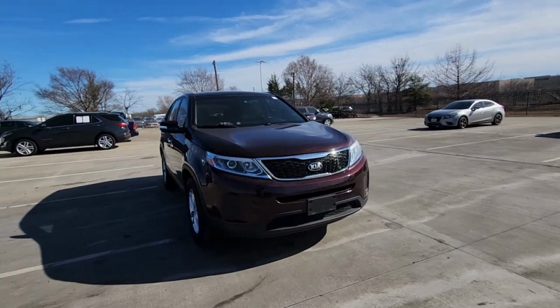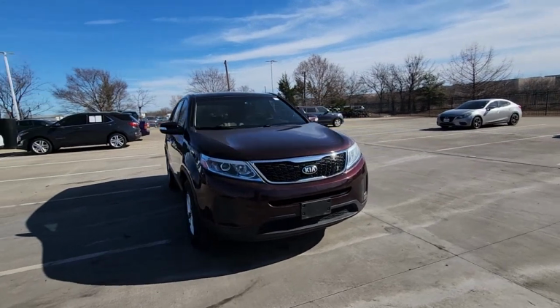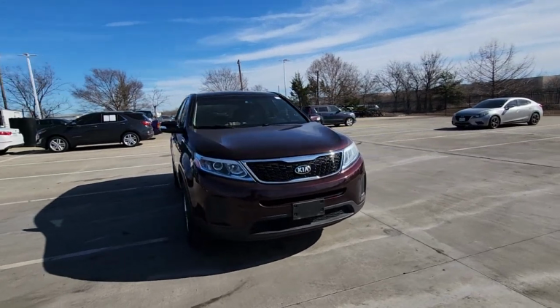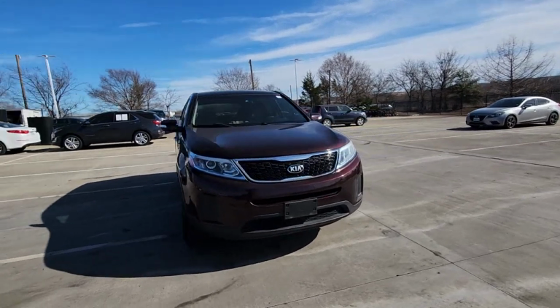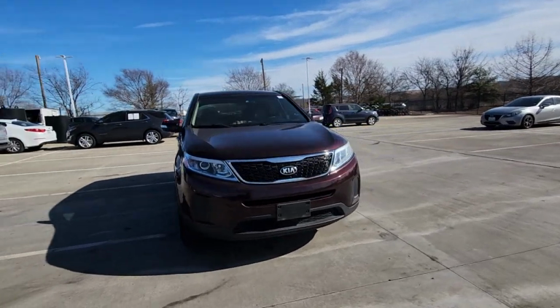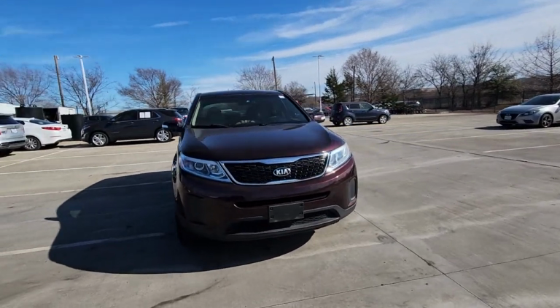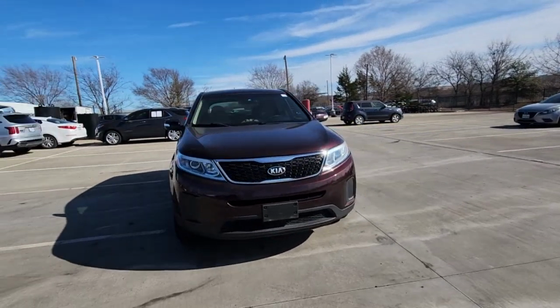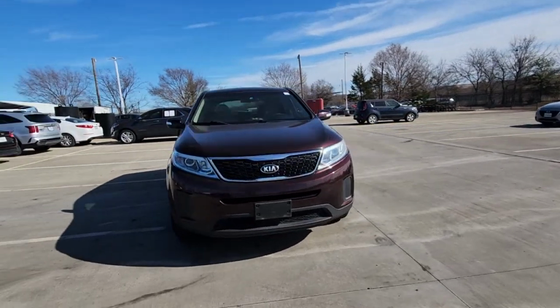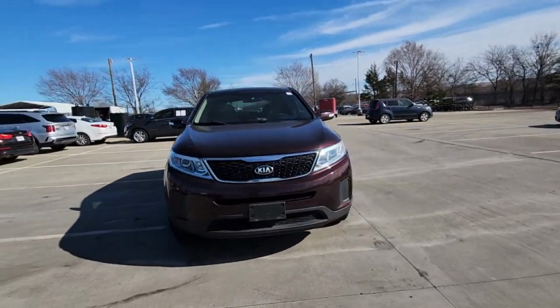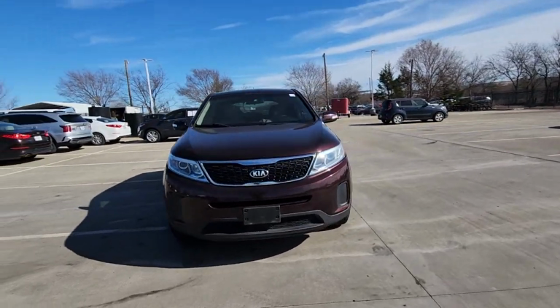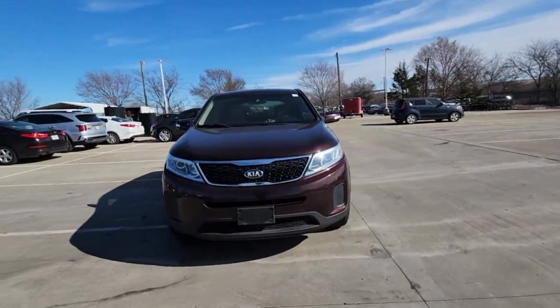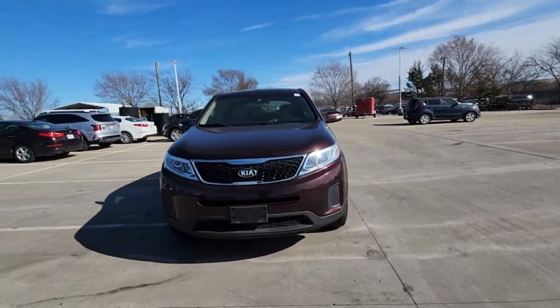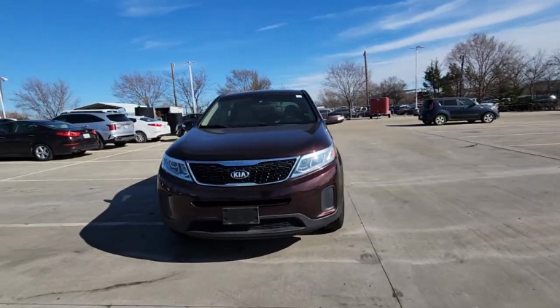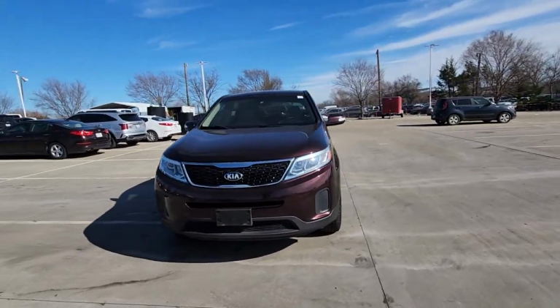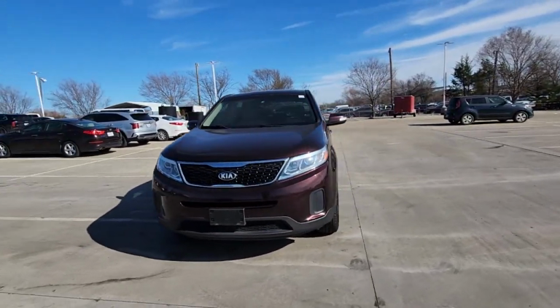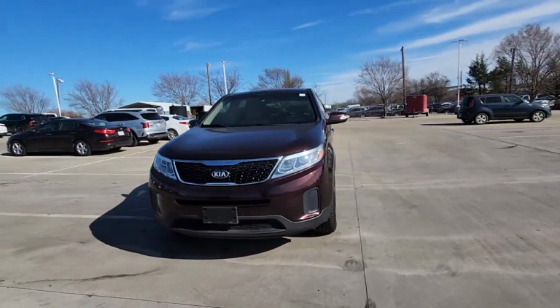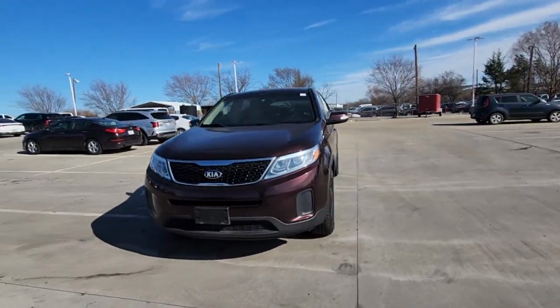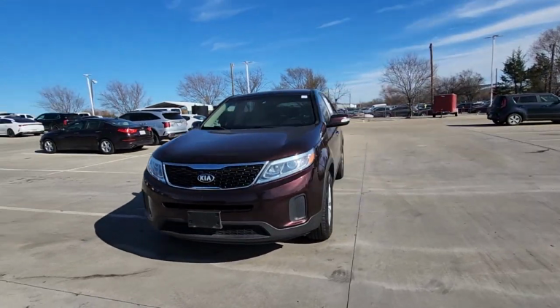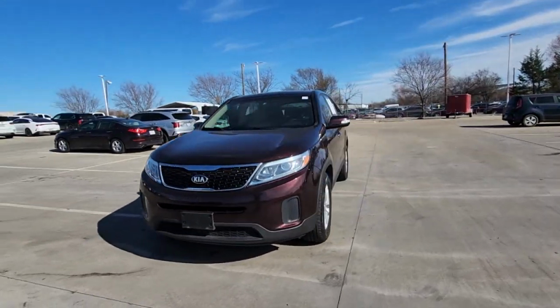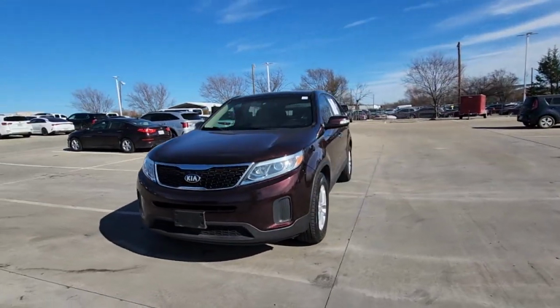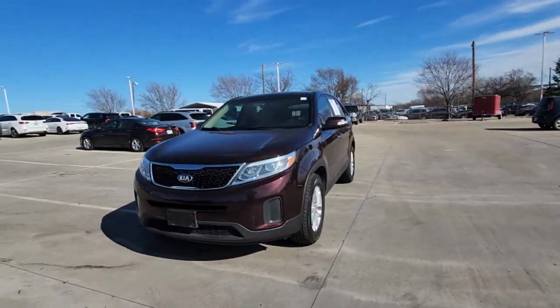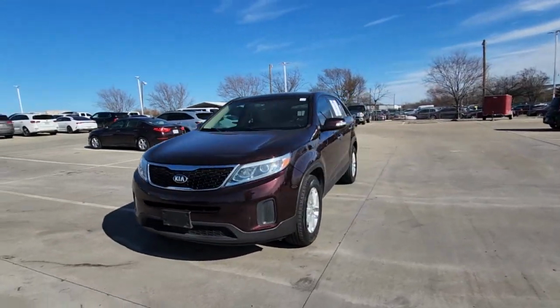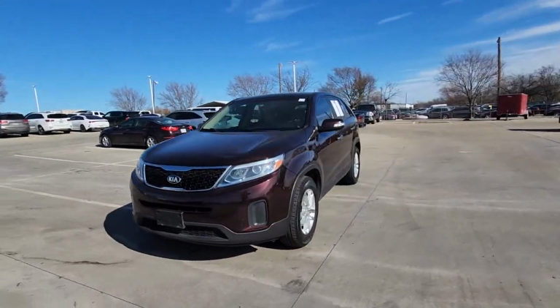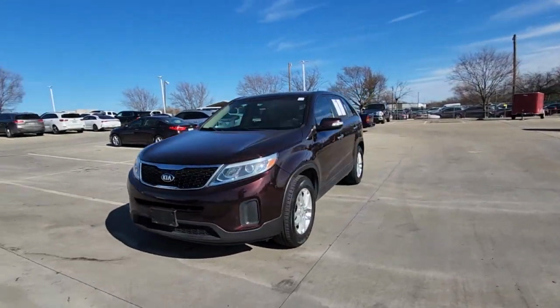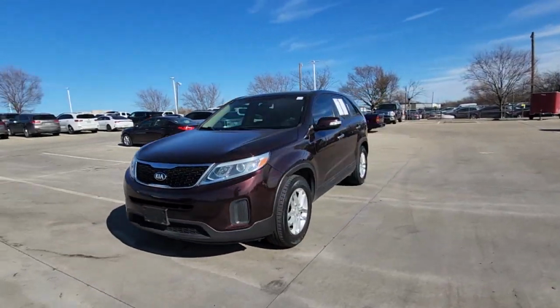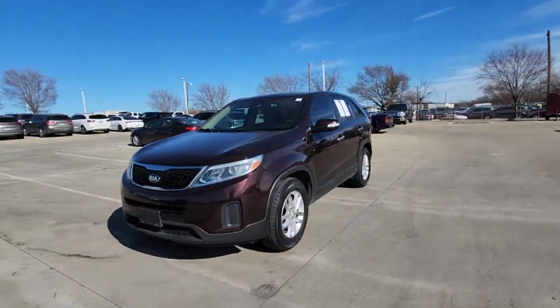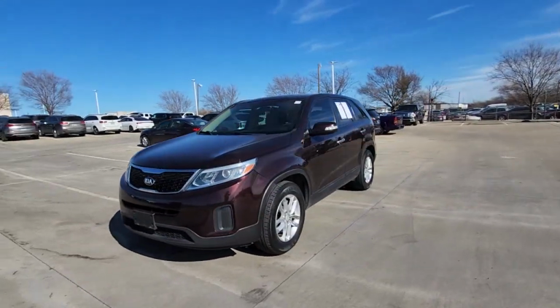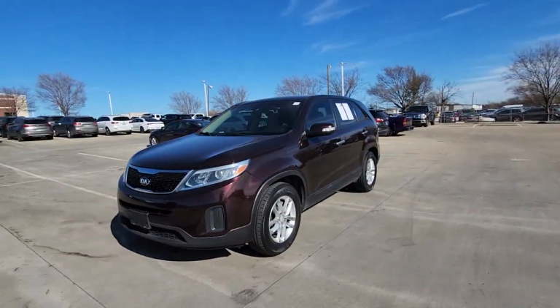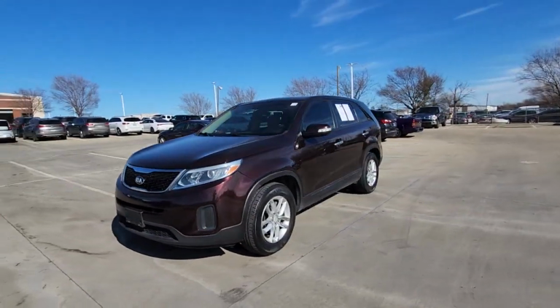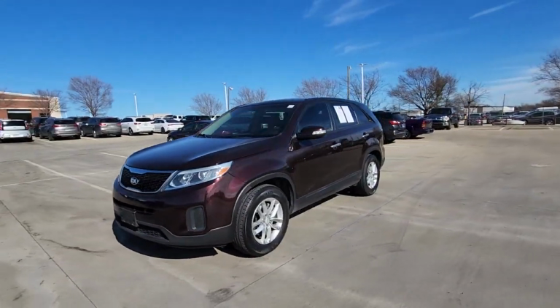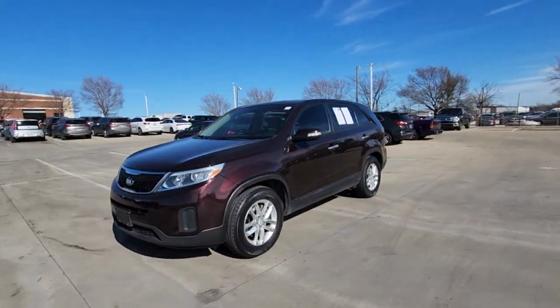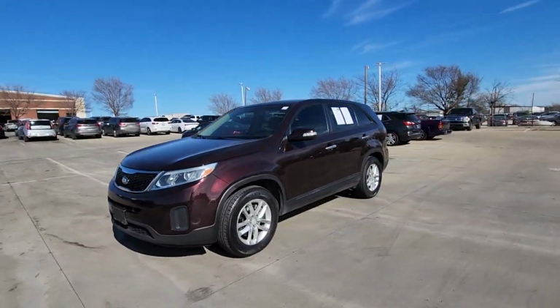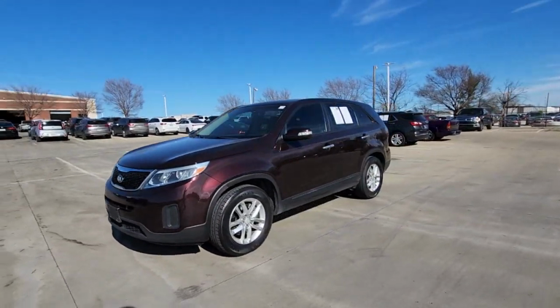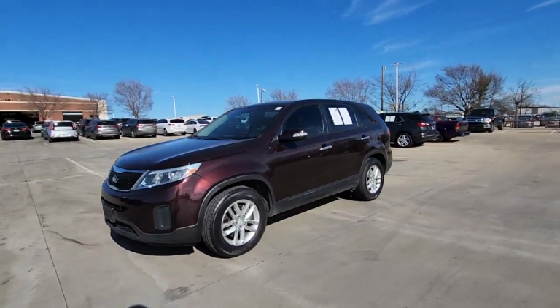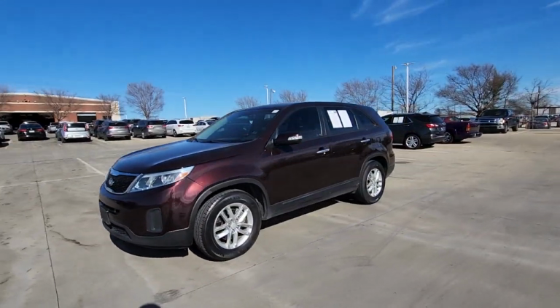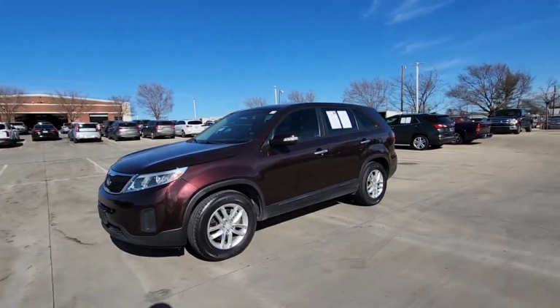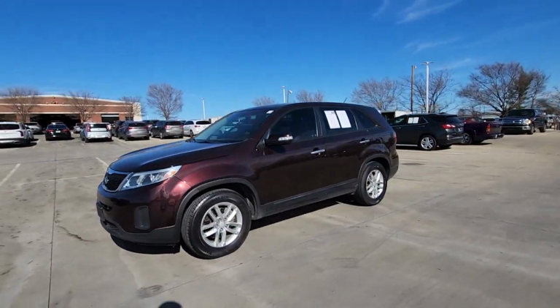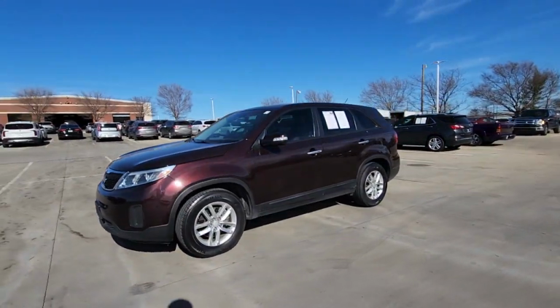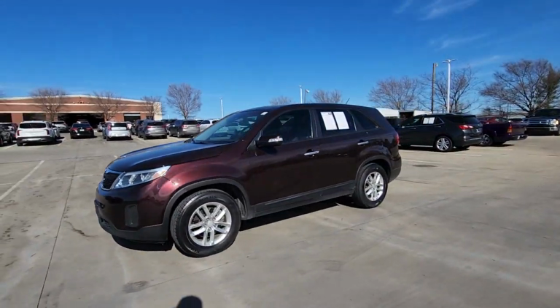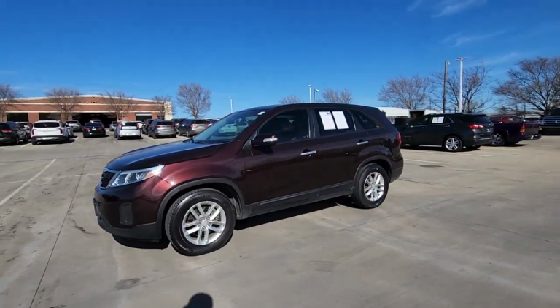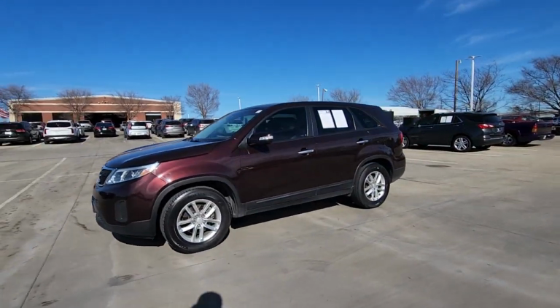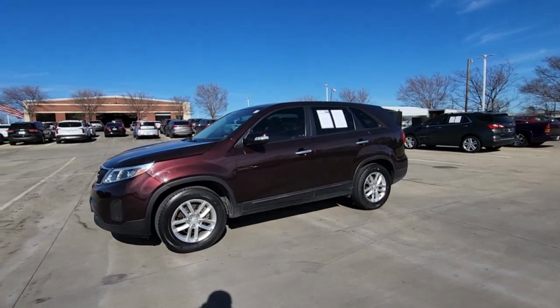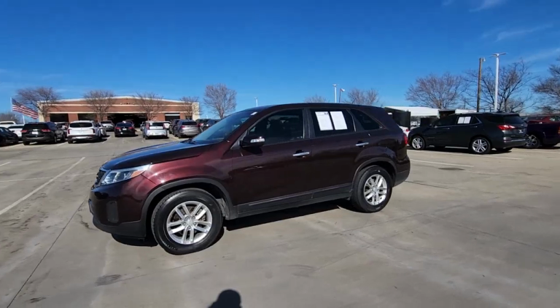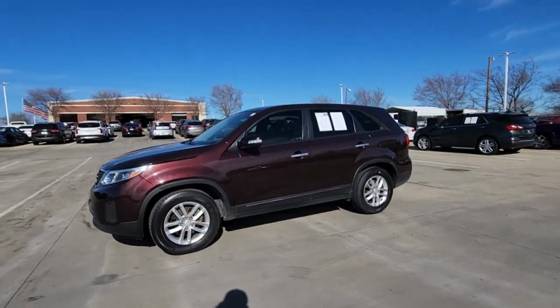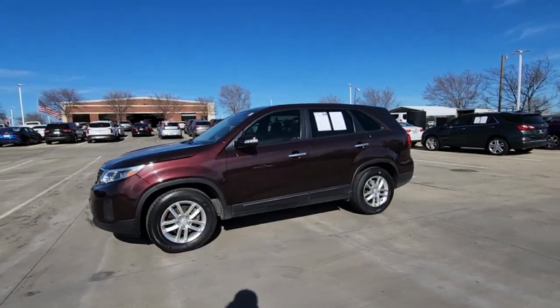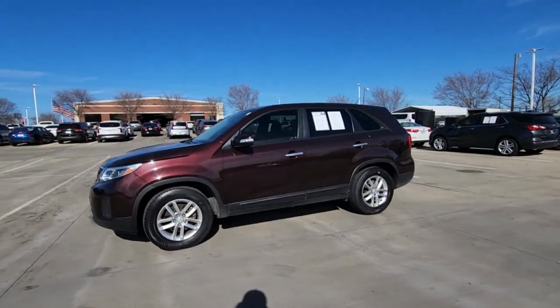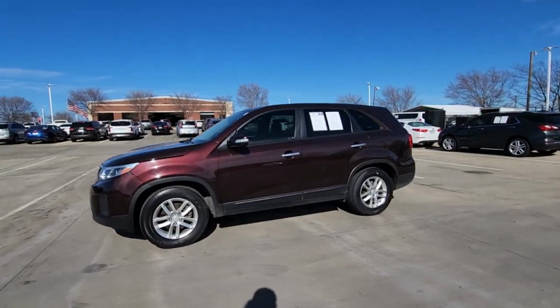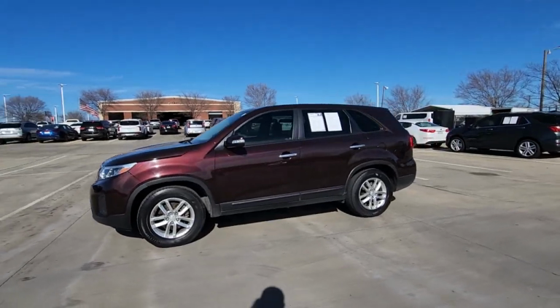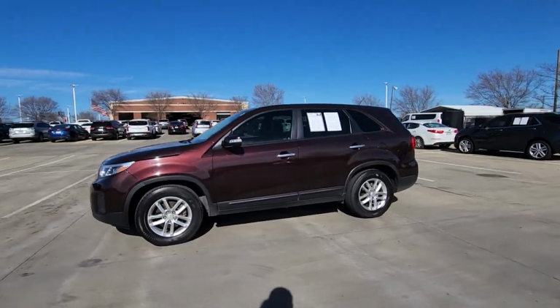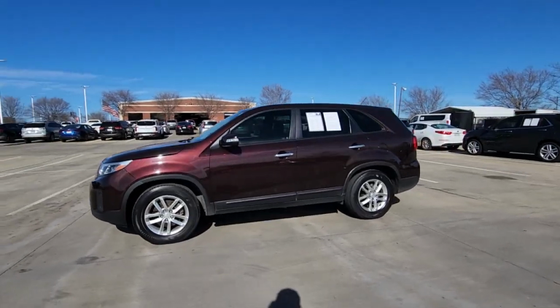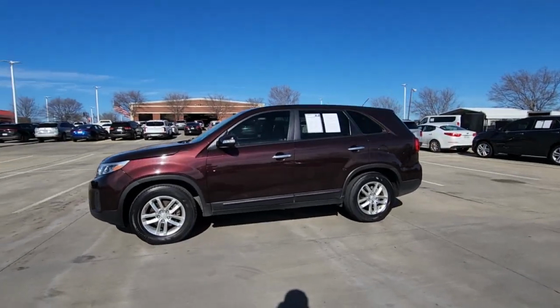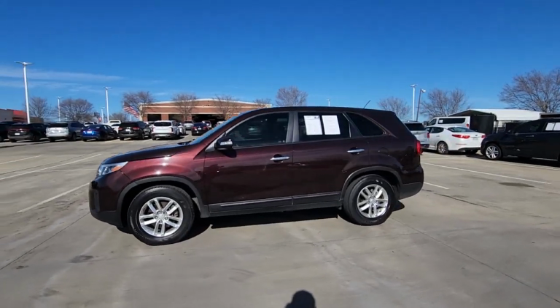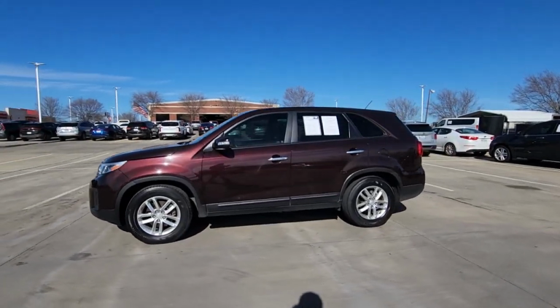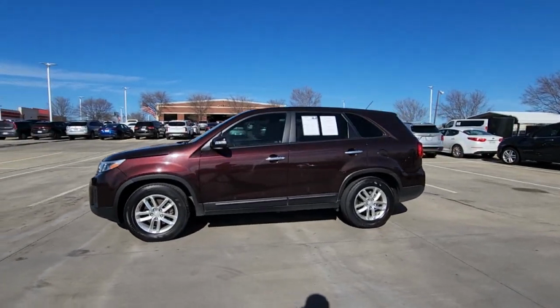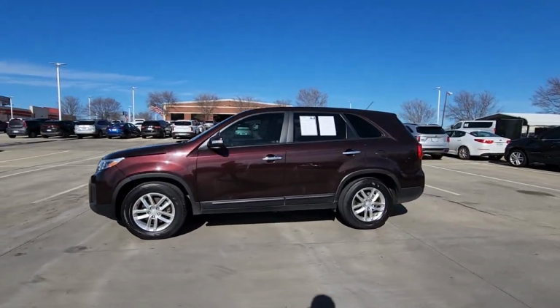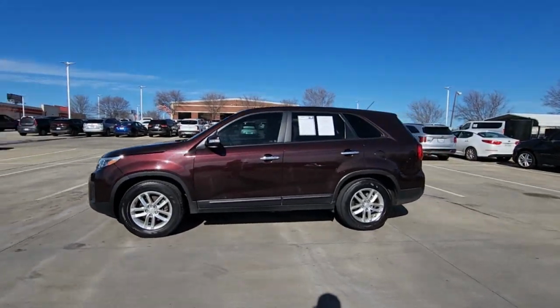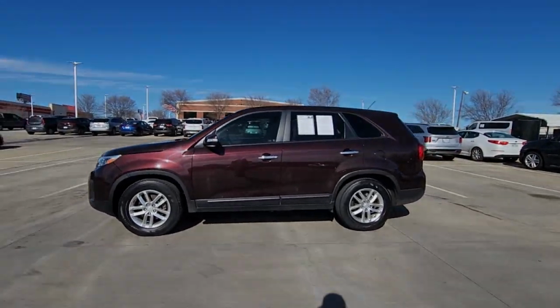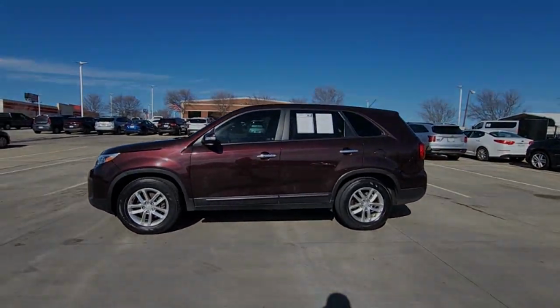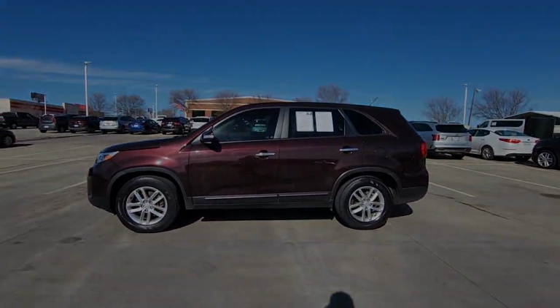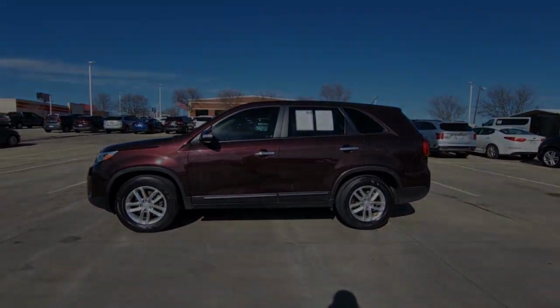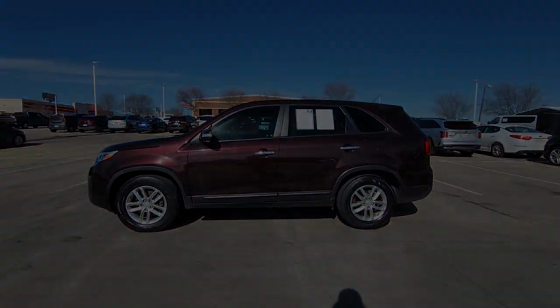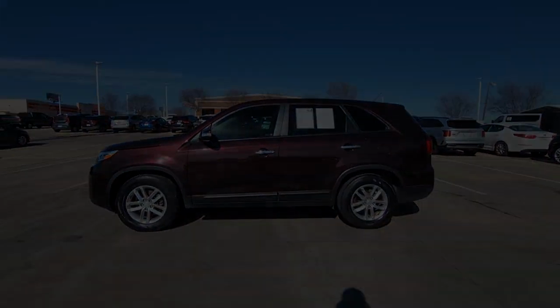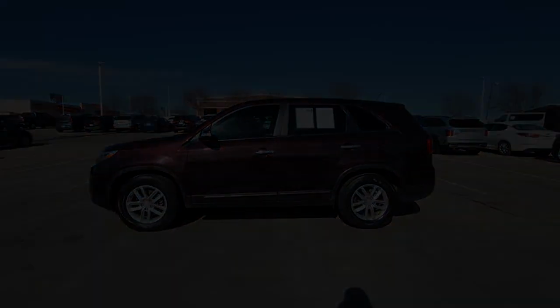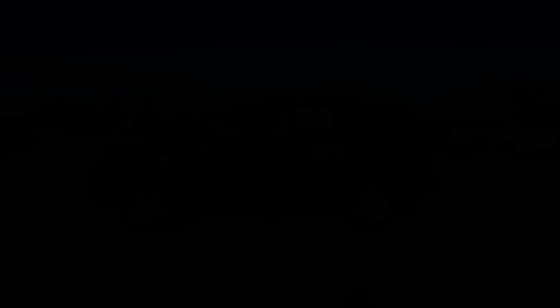This midsize crossover offers a versatile interior layout with three-row seating, standard infotainment system, and advanced safety features.